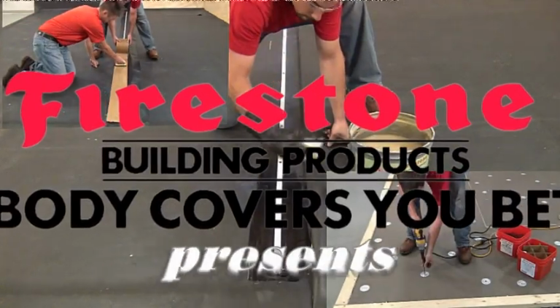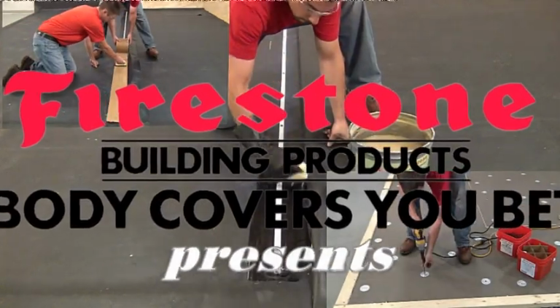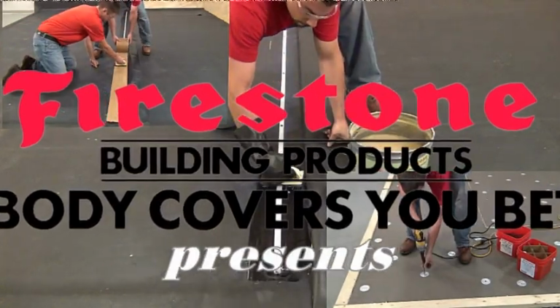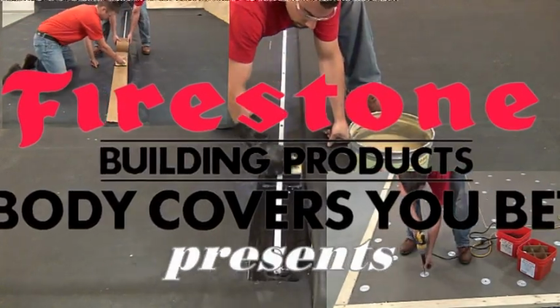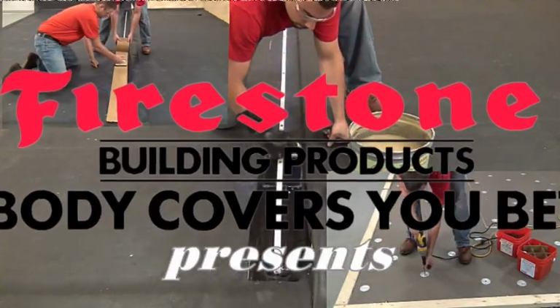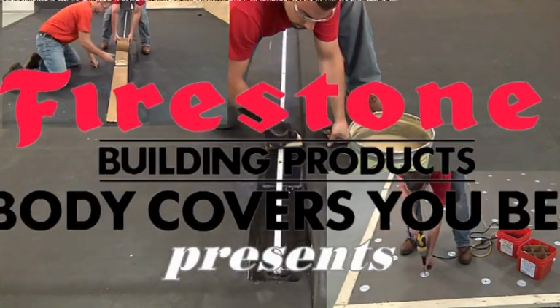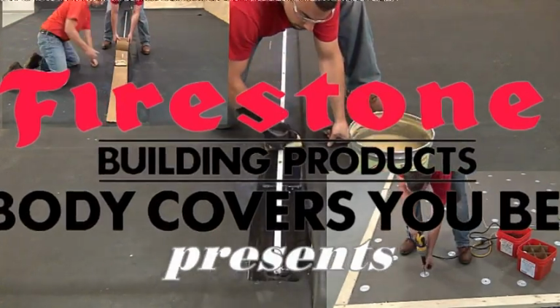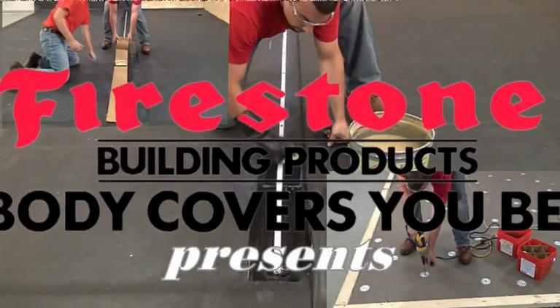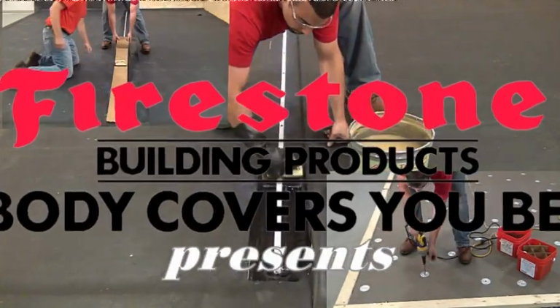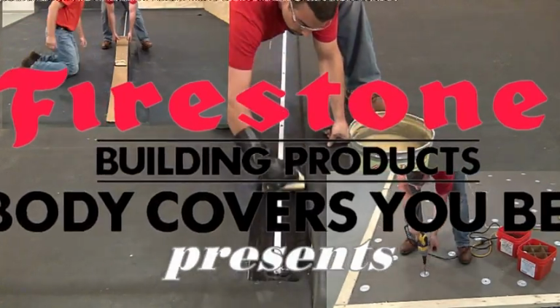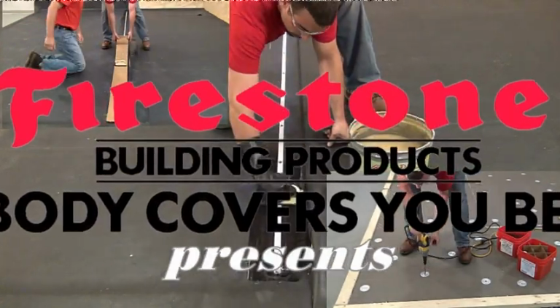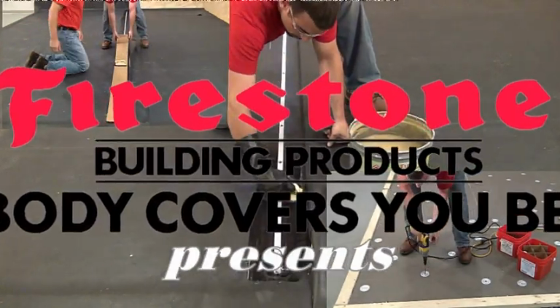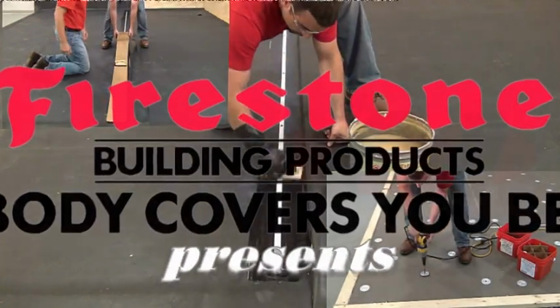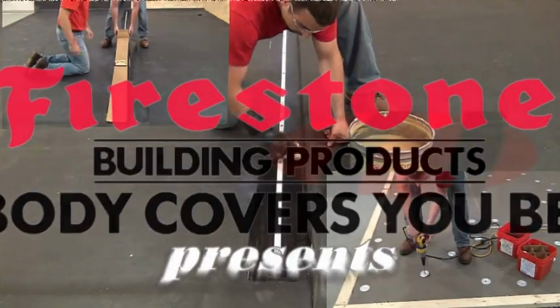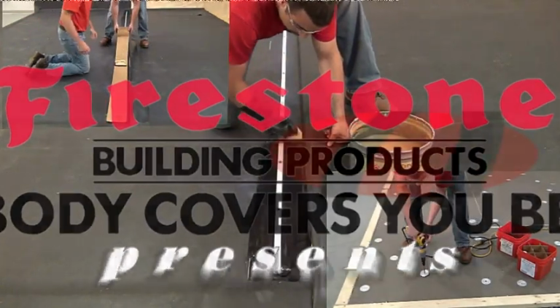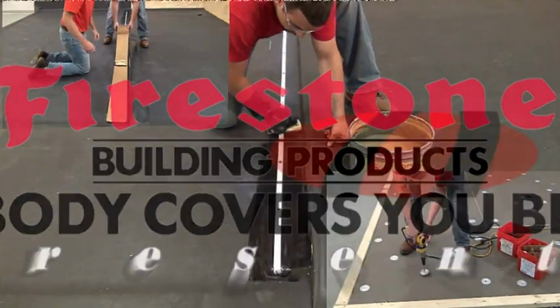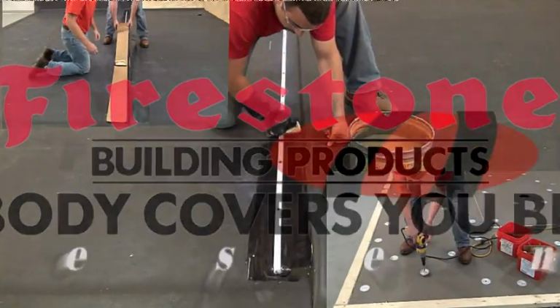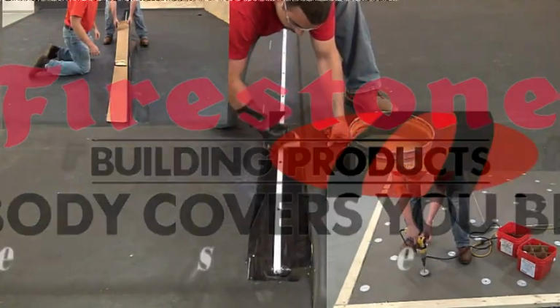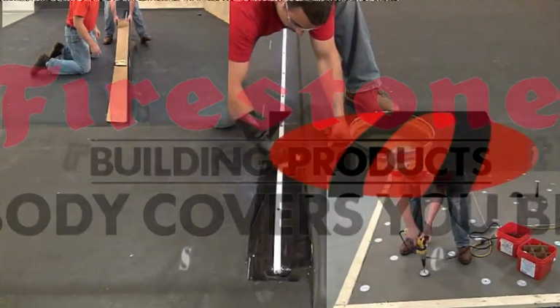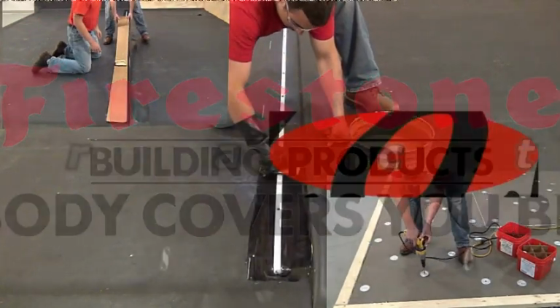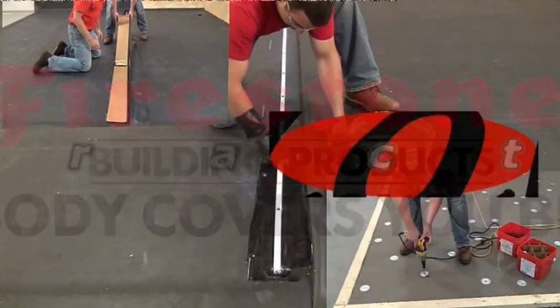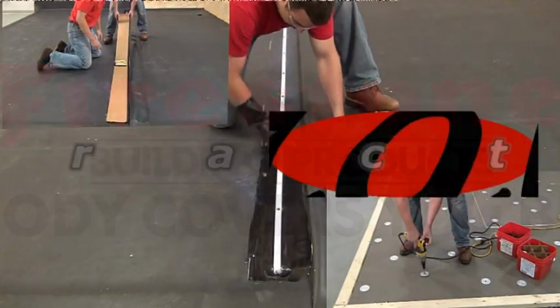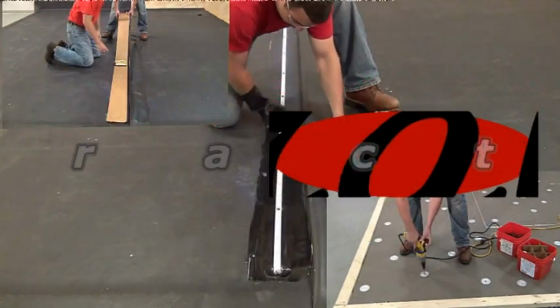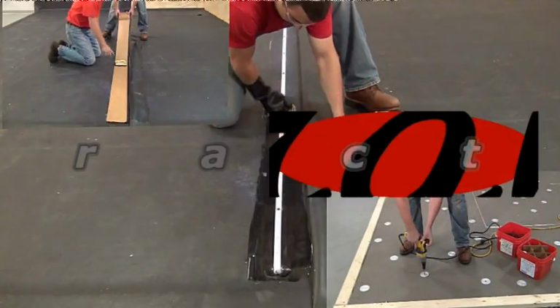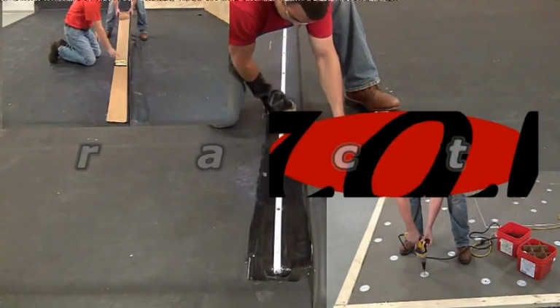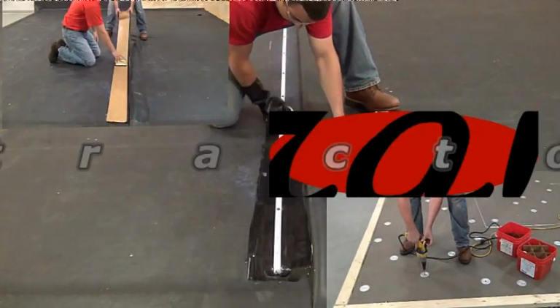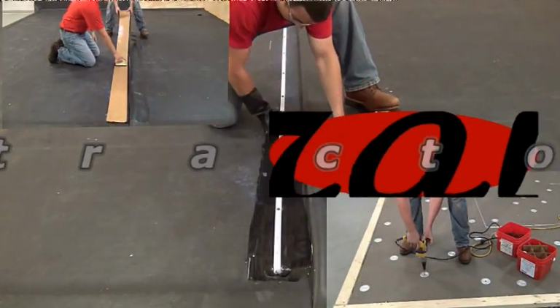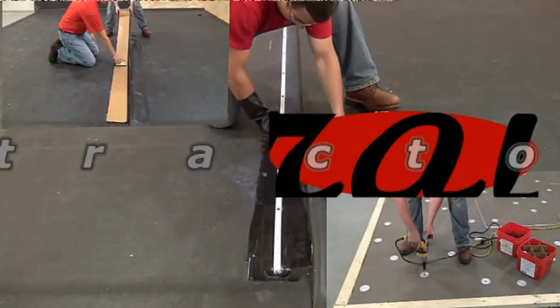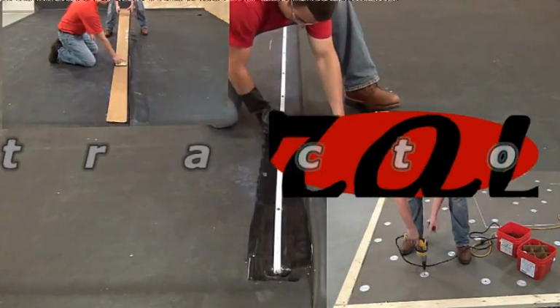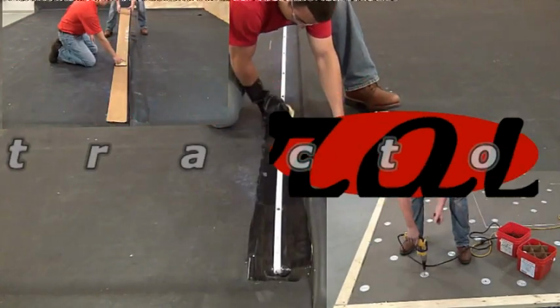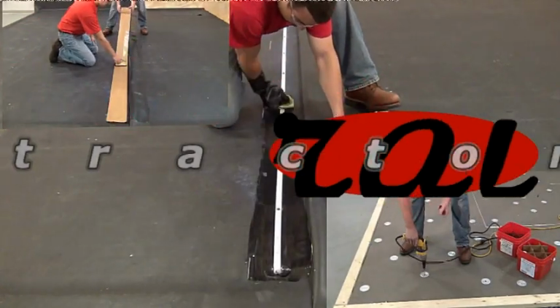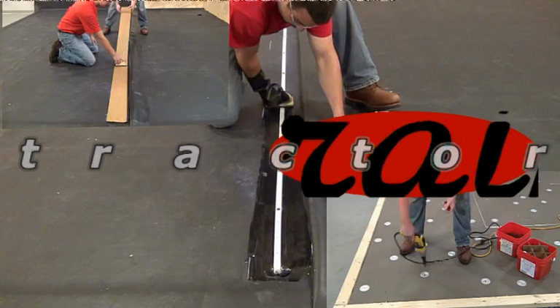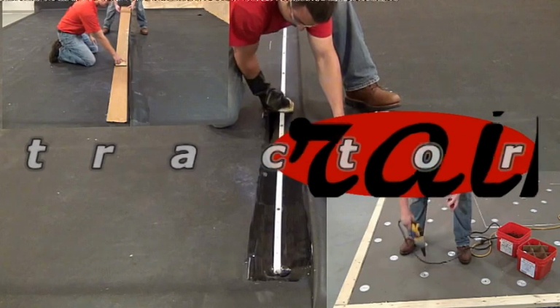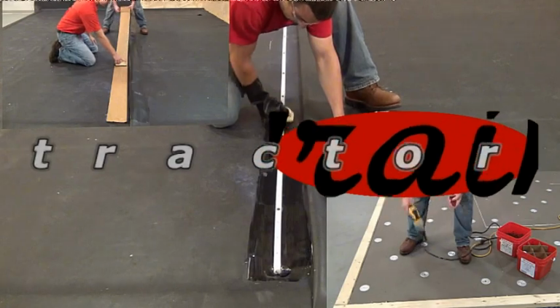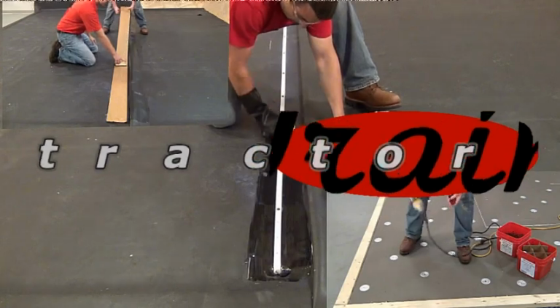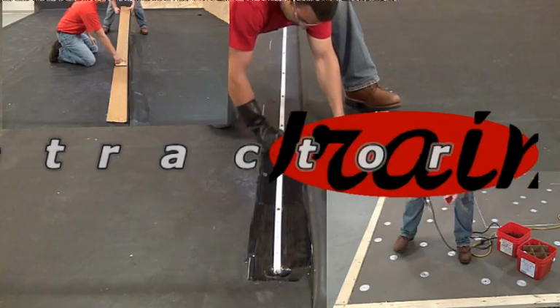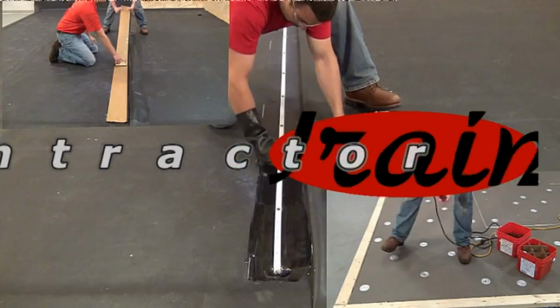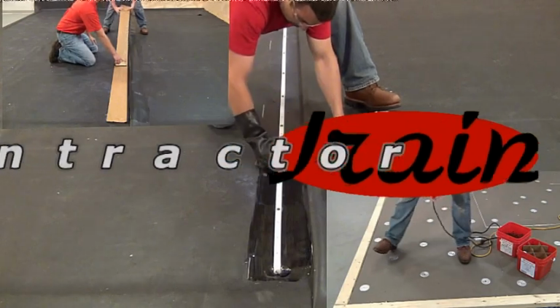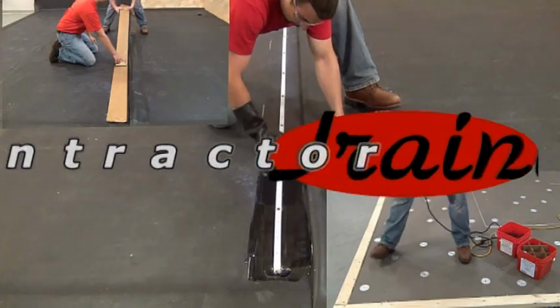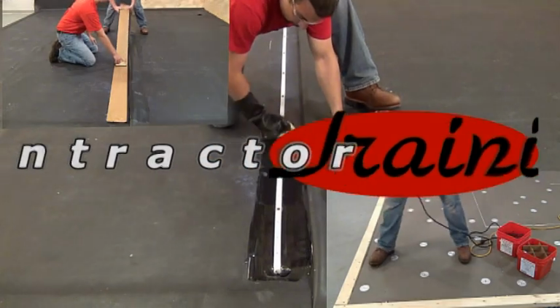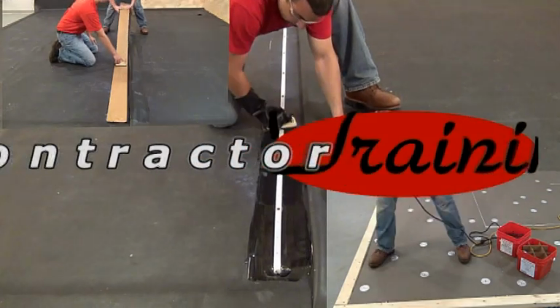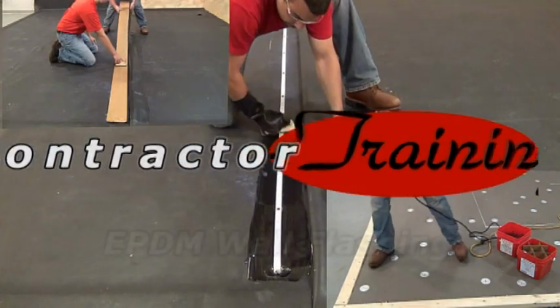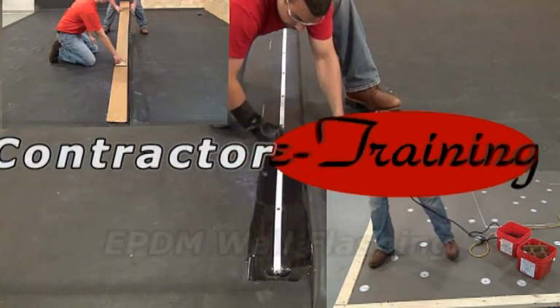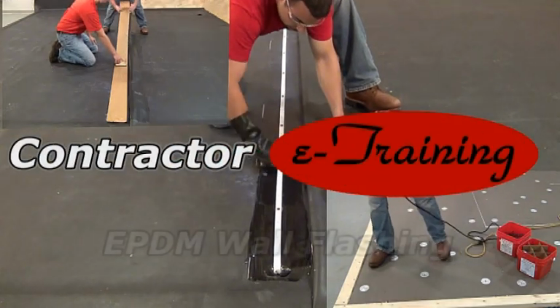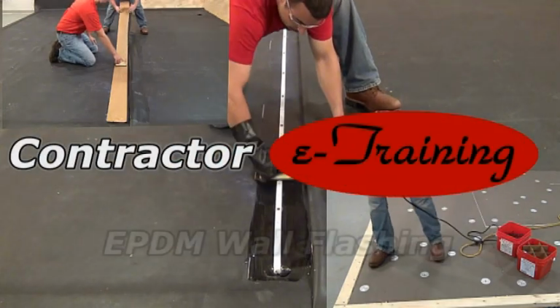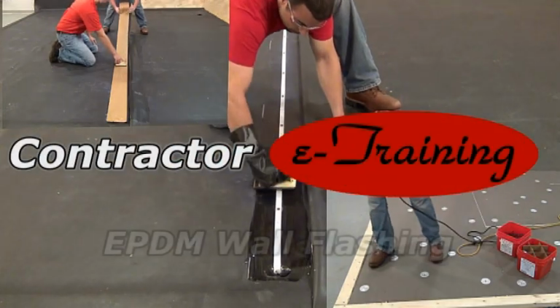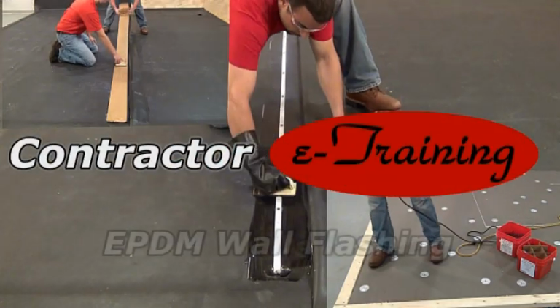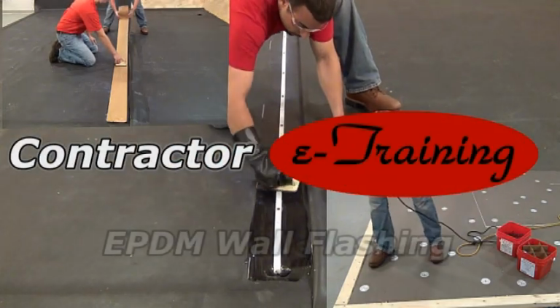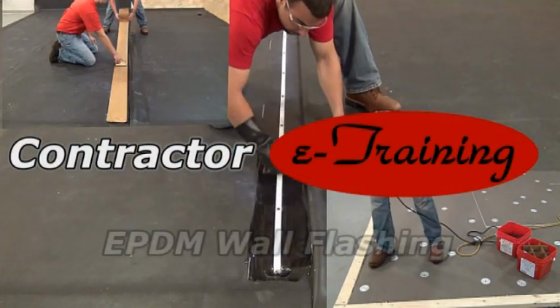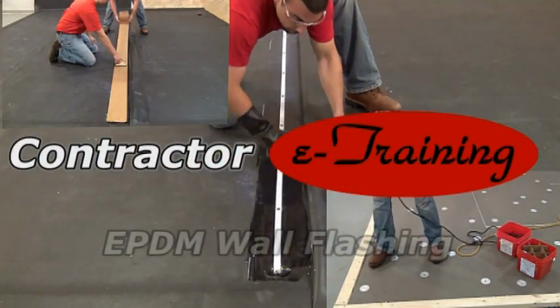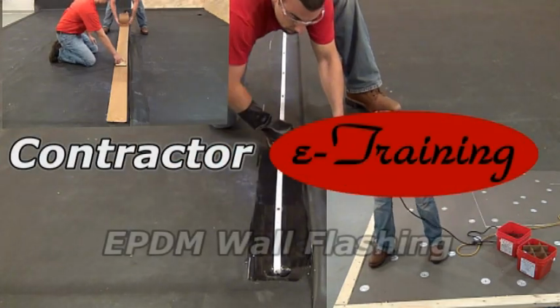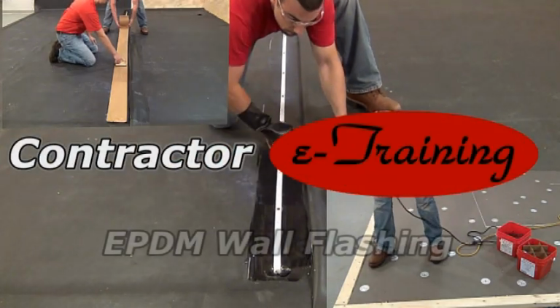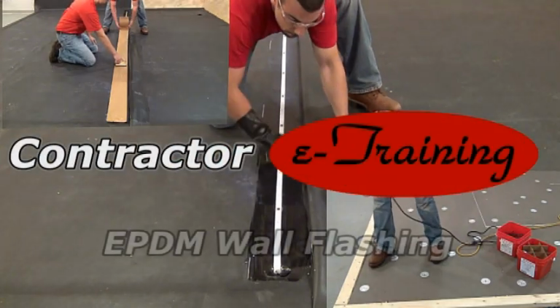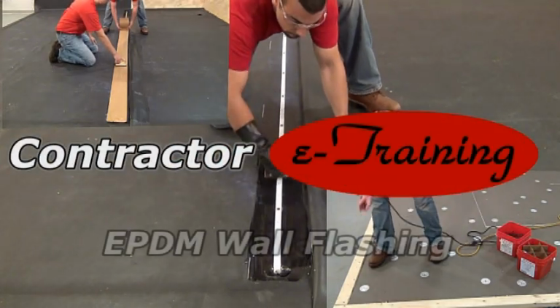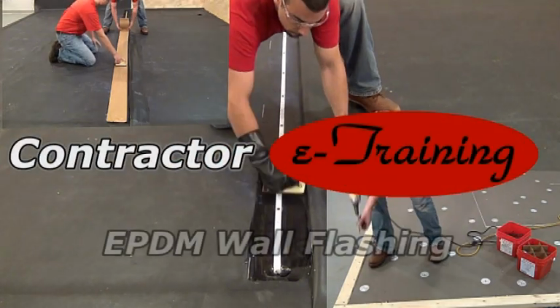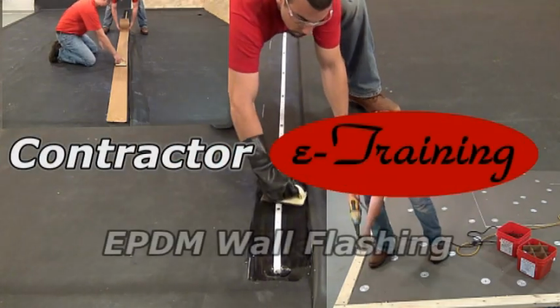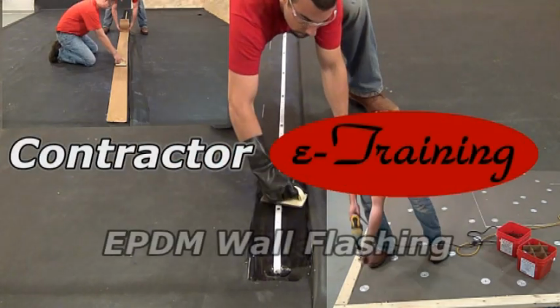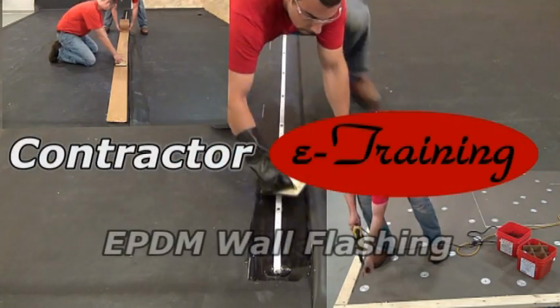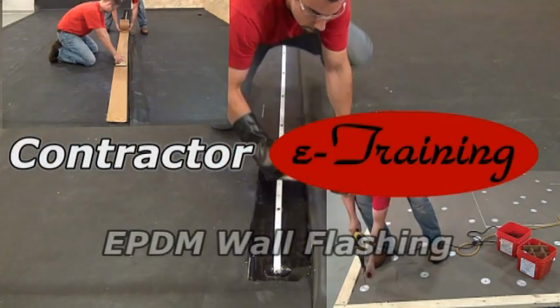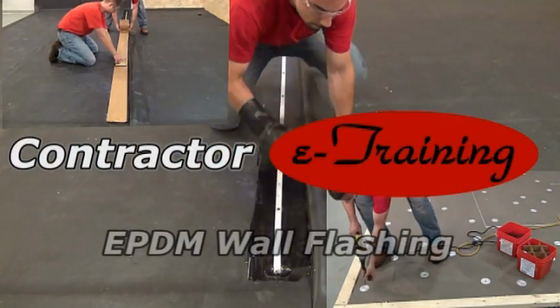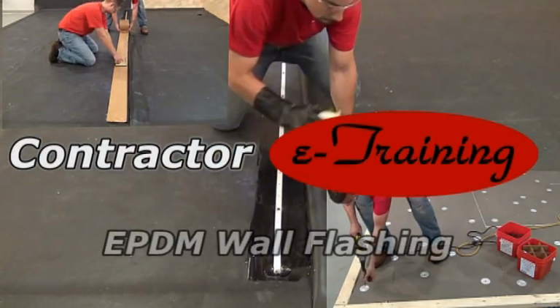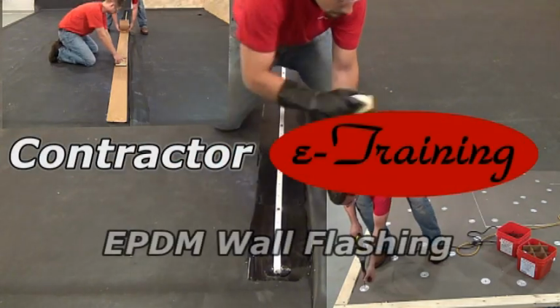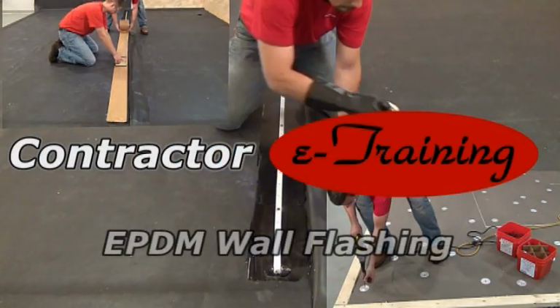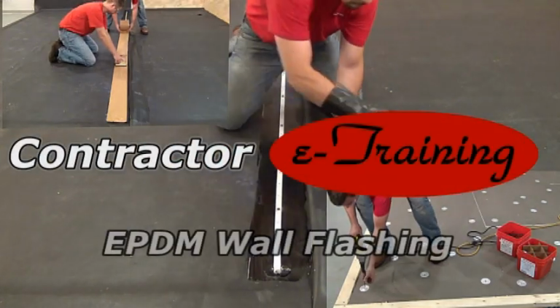Firestone Building Products presents Contractor E-Training: EPDM Wall Flashing.